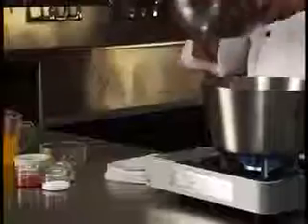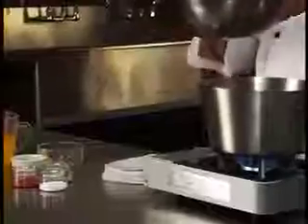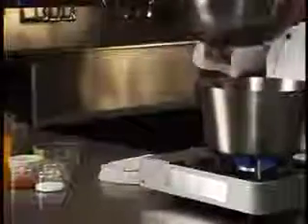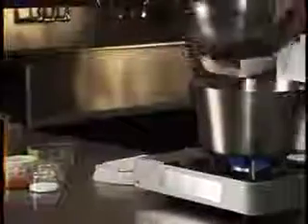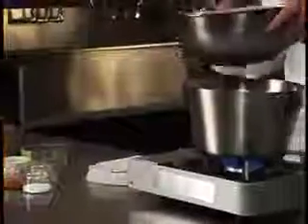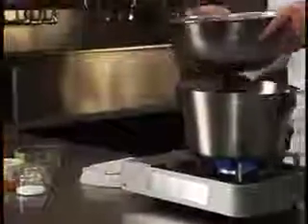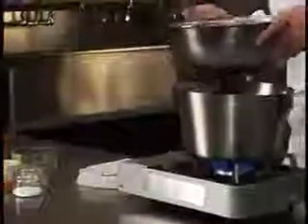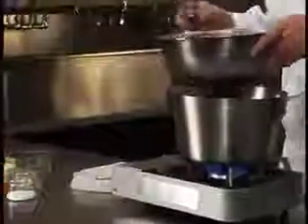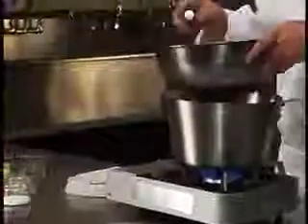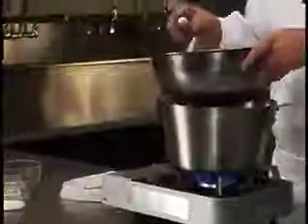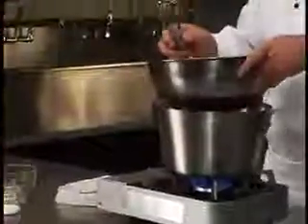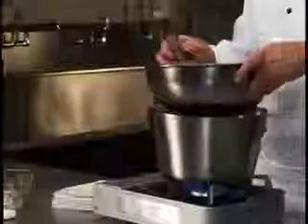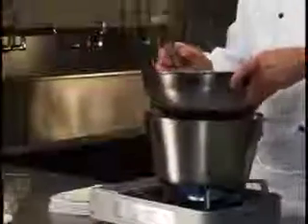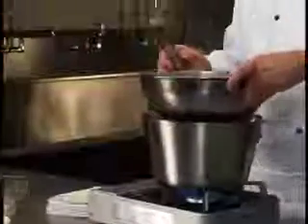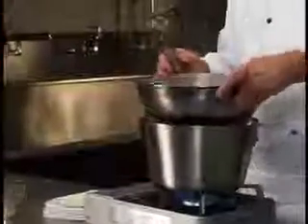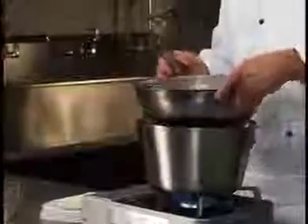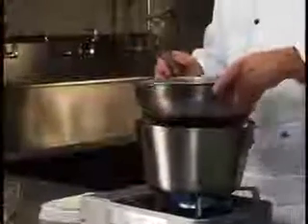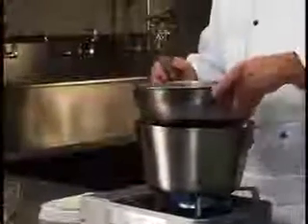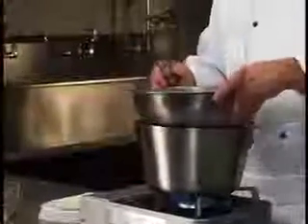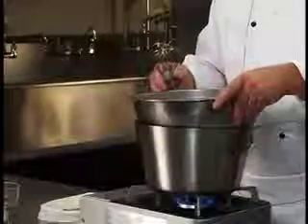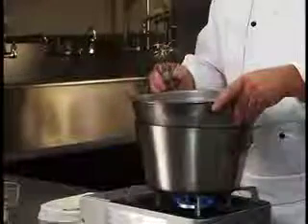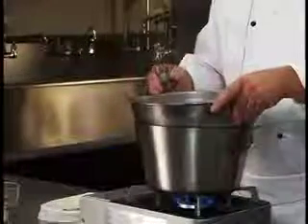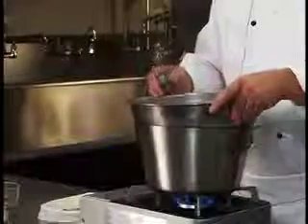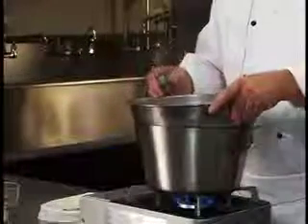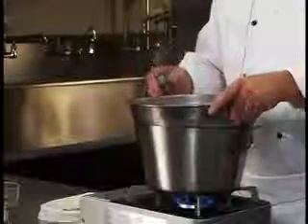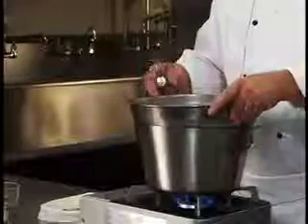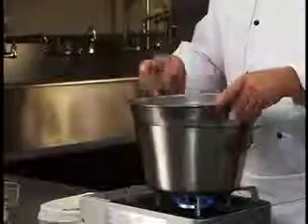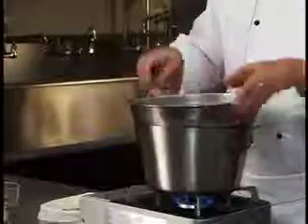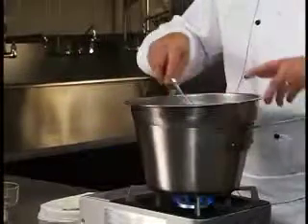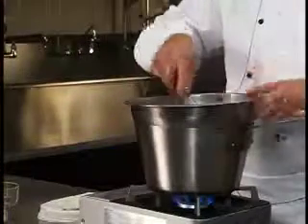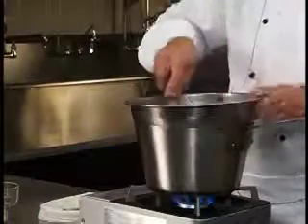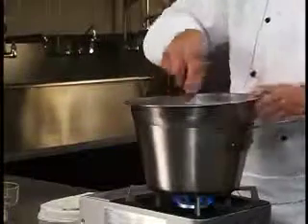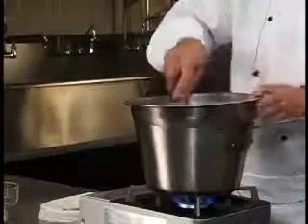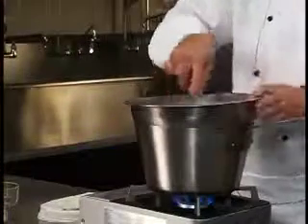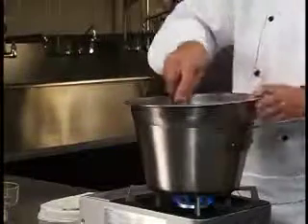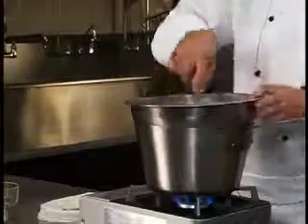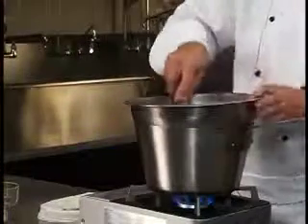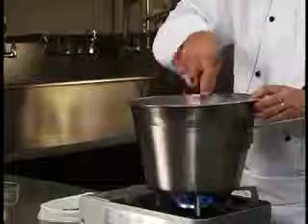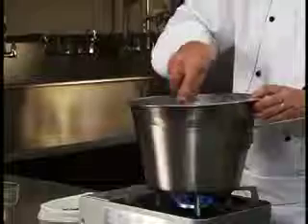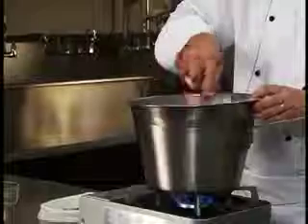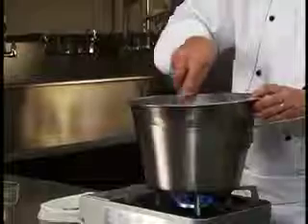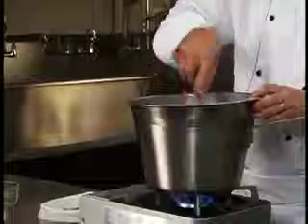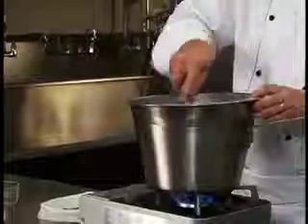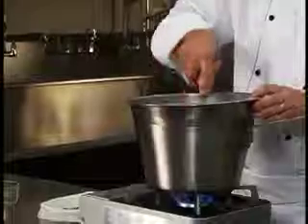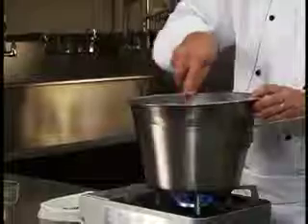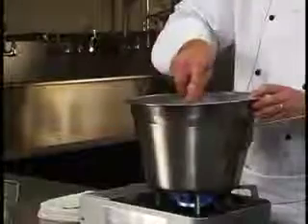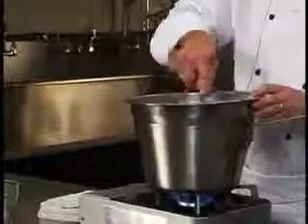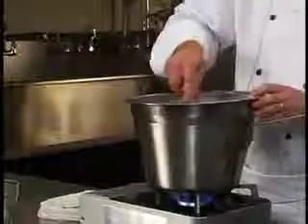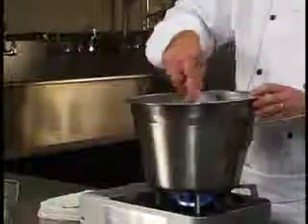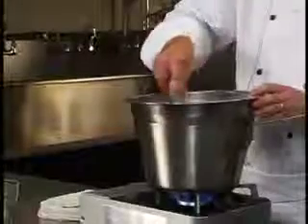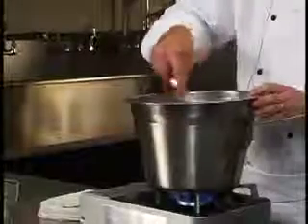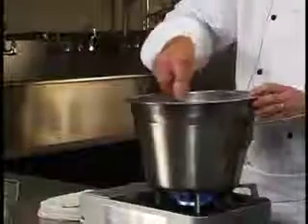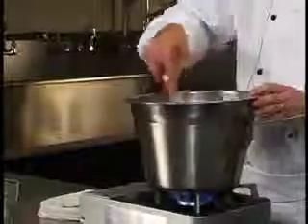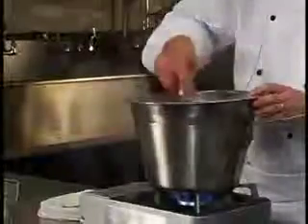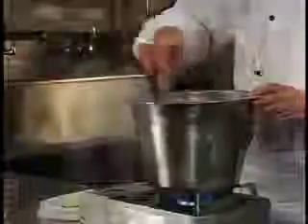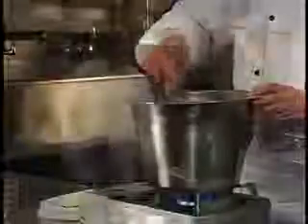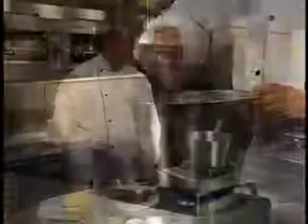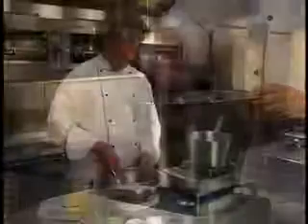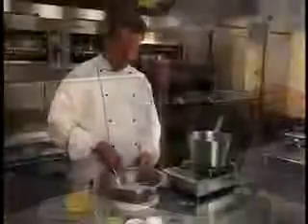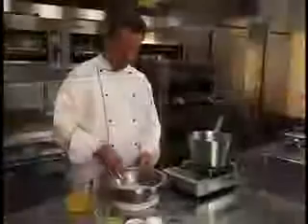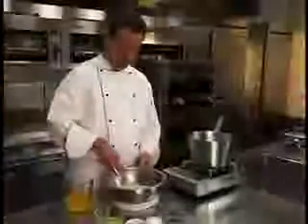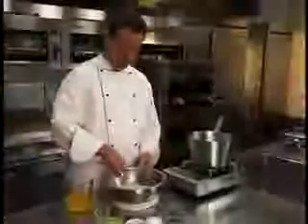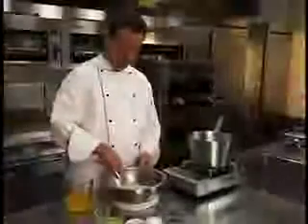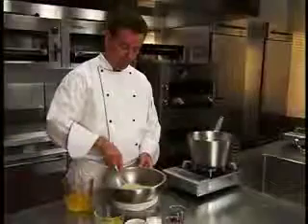Place the bowl over a double boiler, whipping continuously with a wire whip. As the yolks cook, the mixture will thicken.